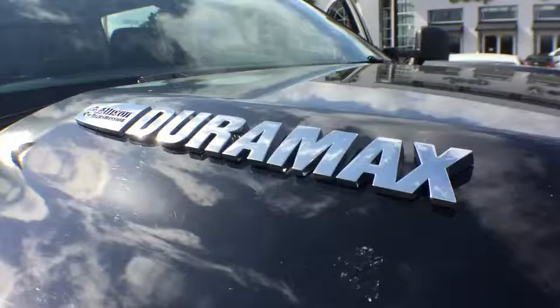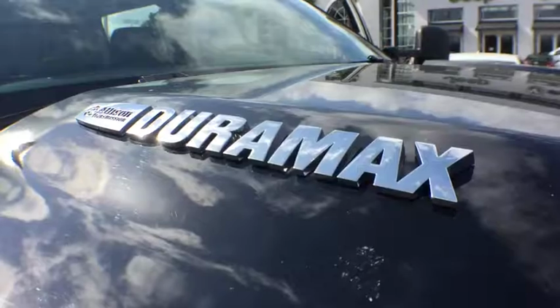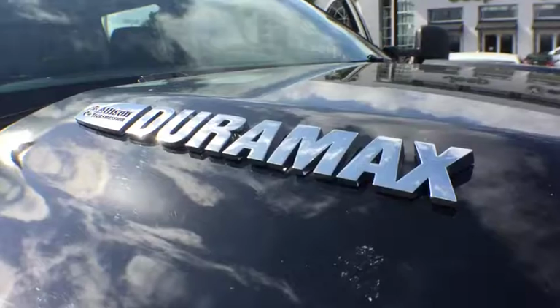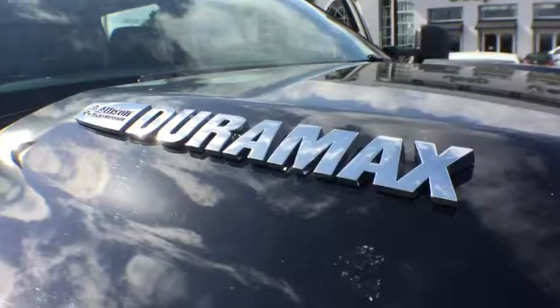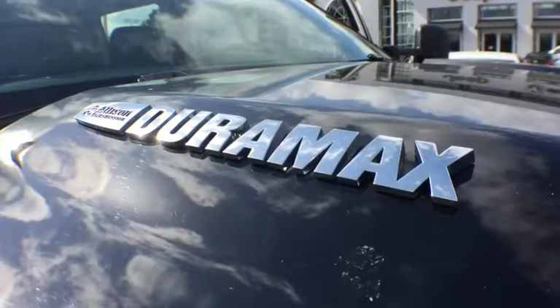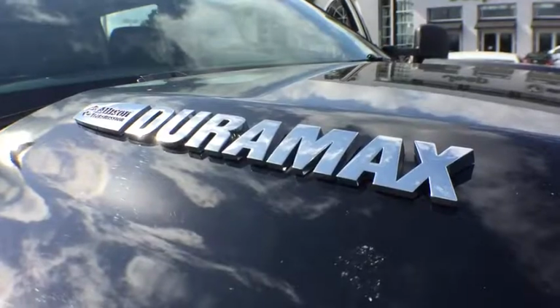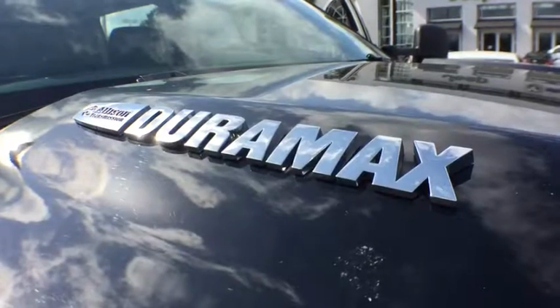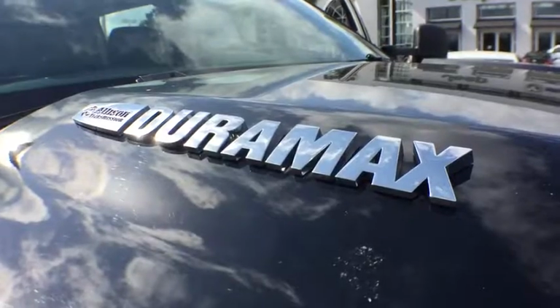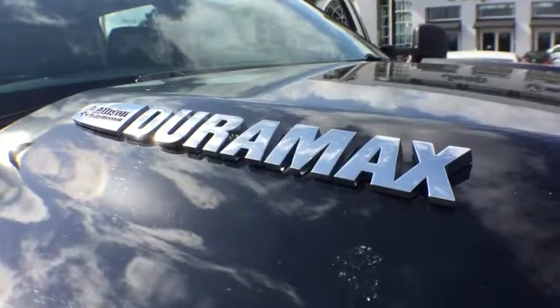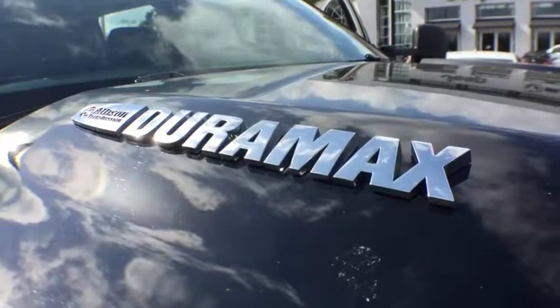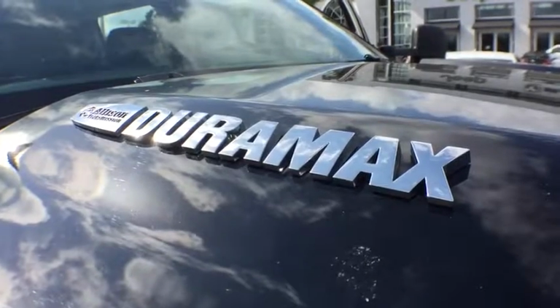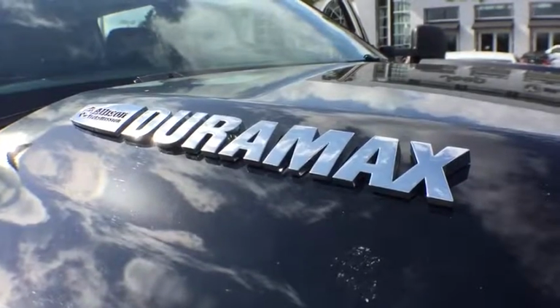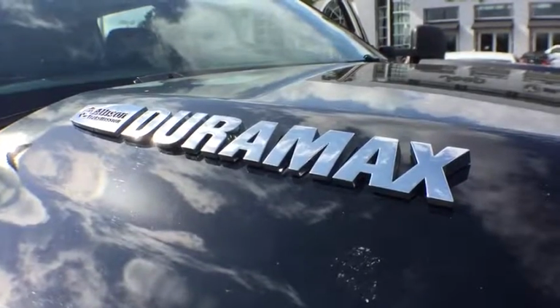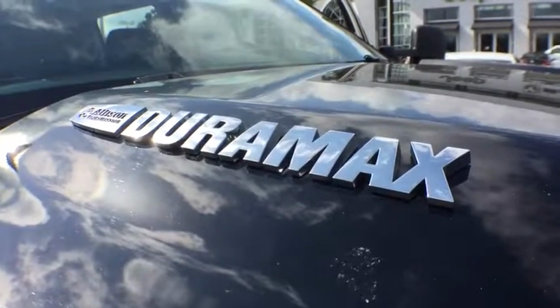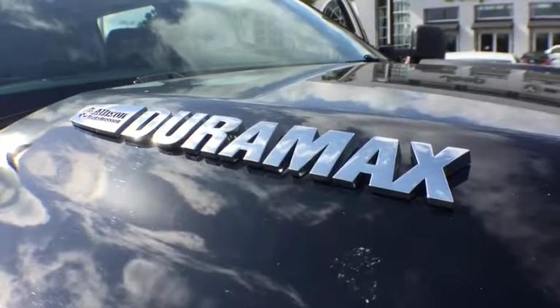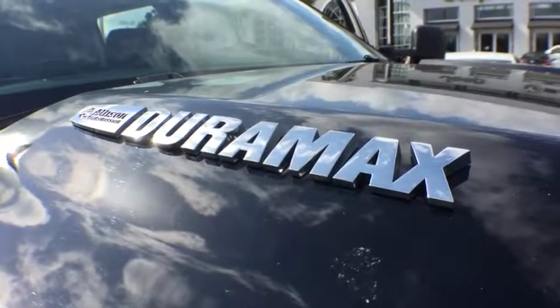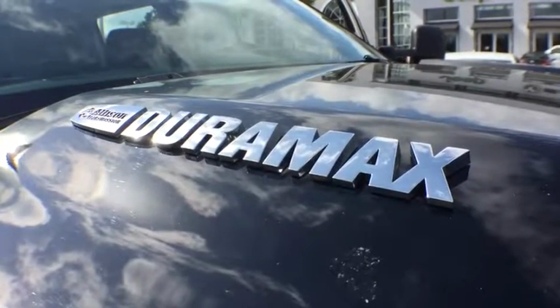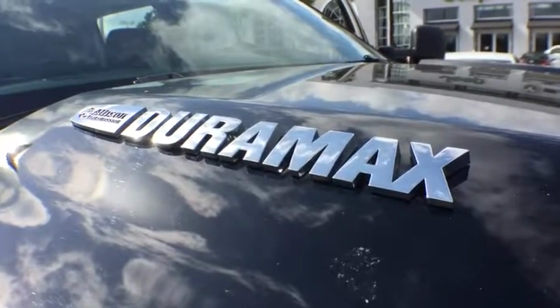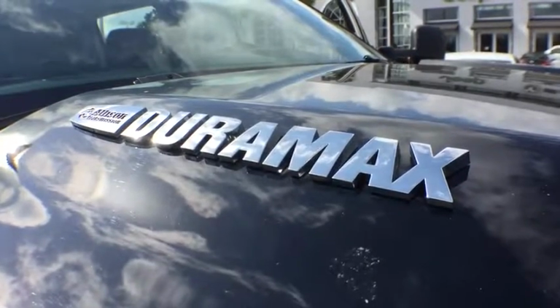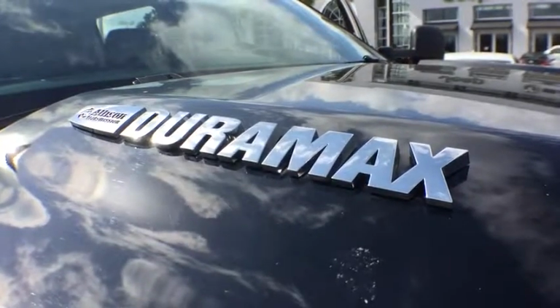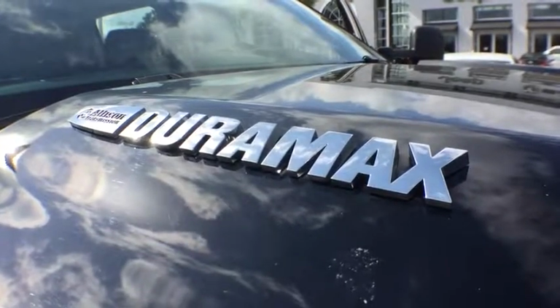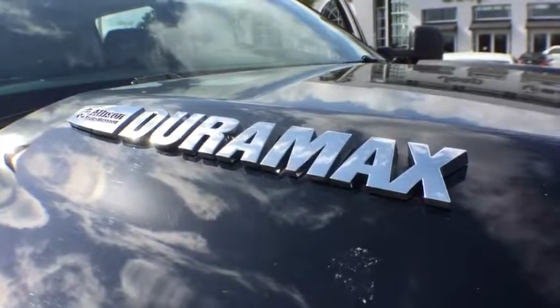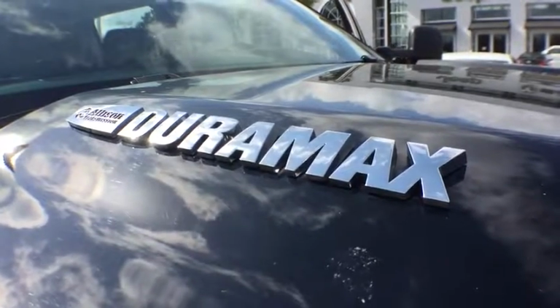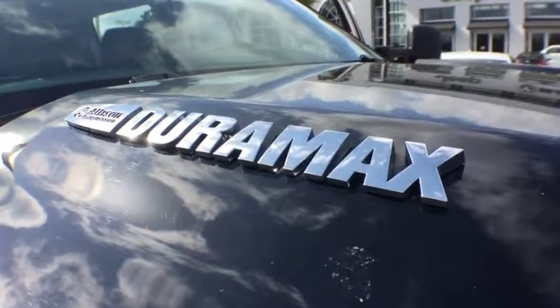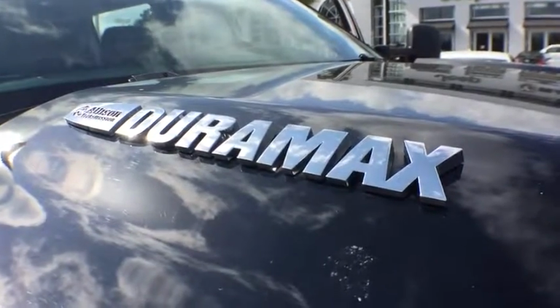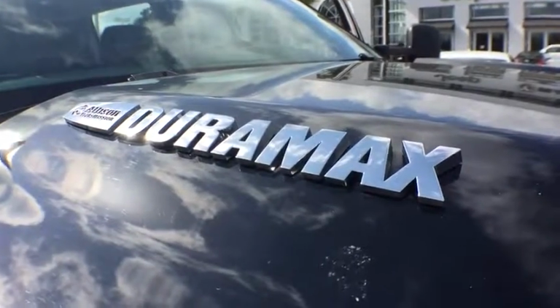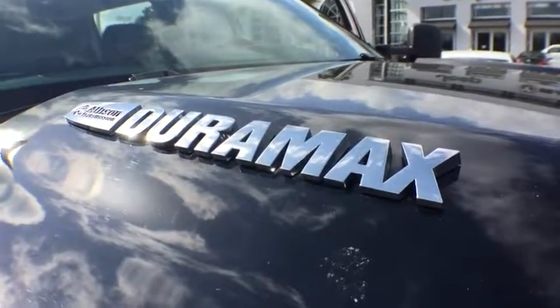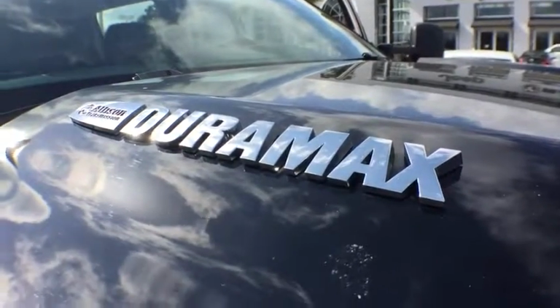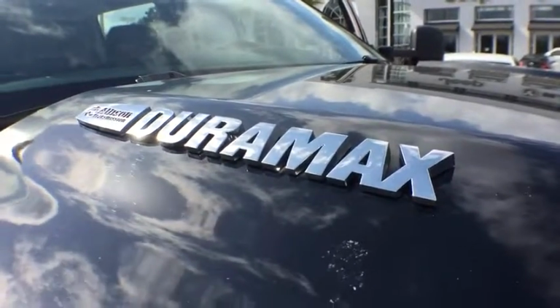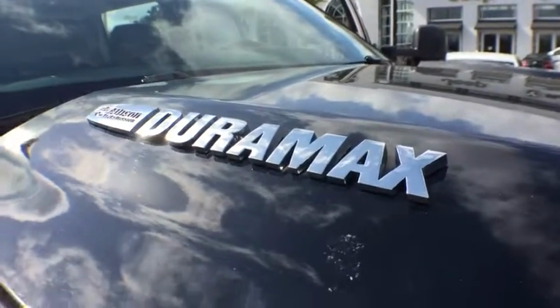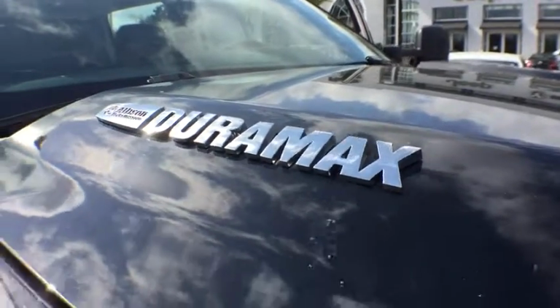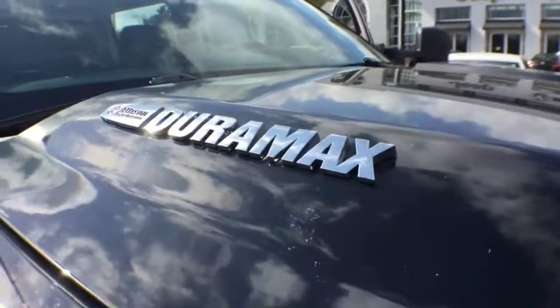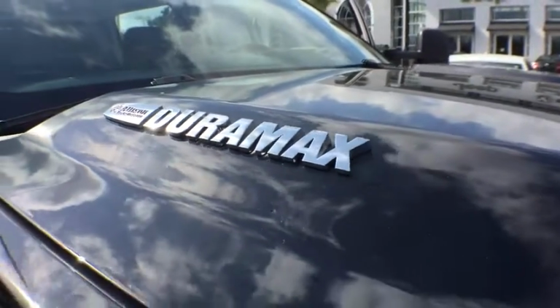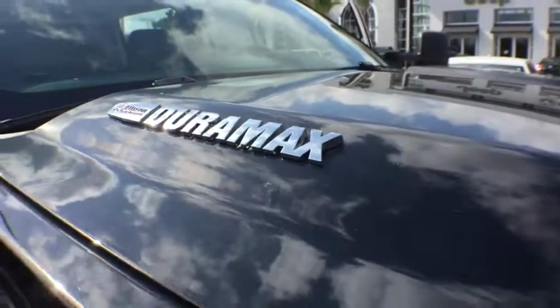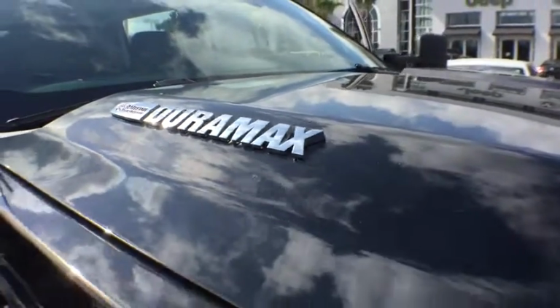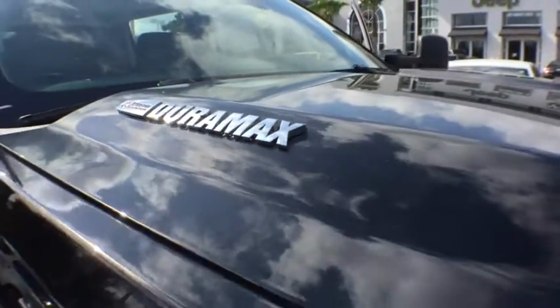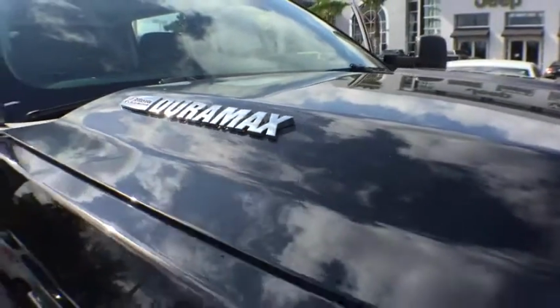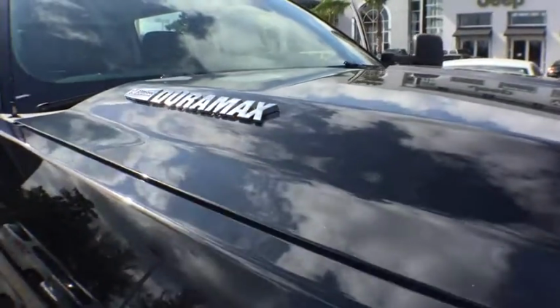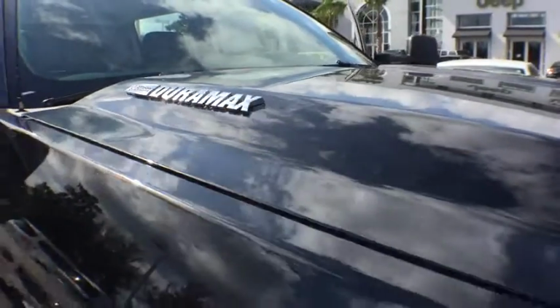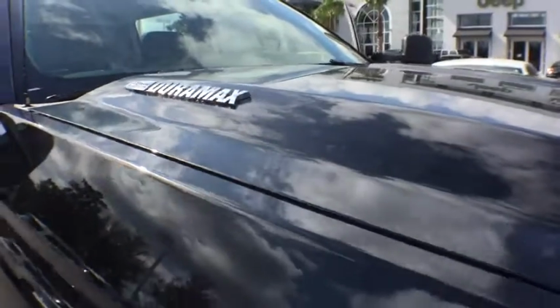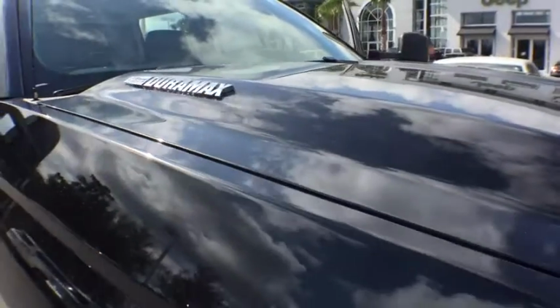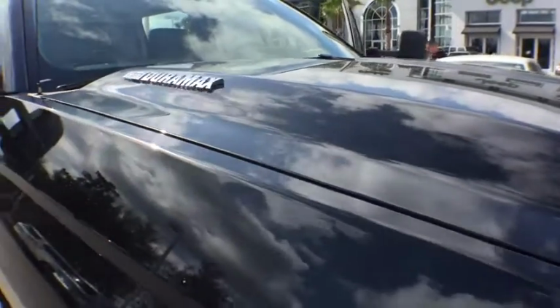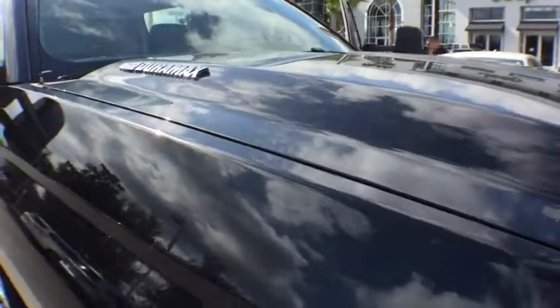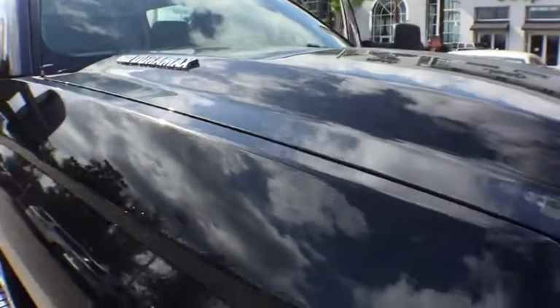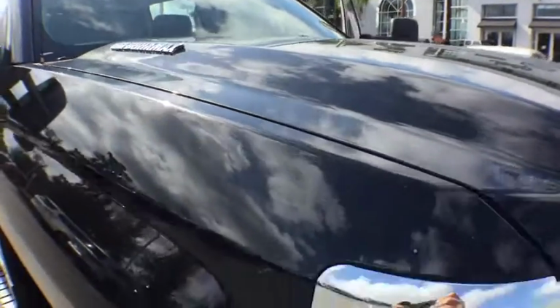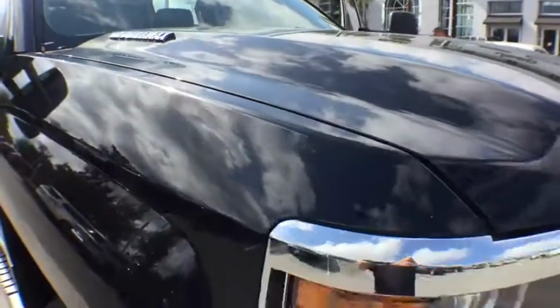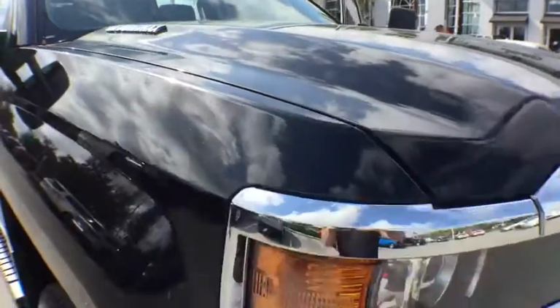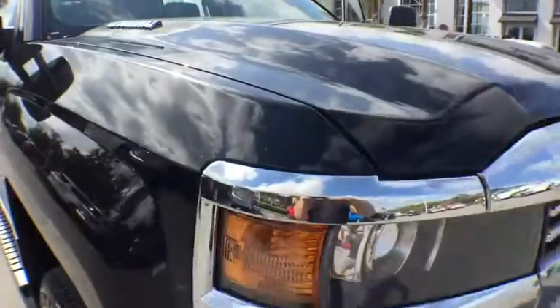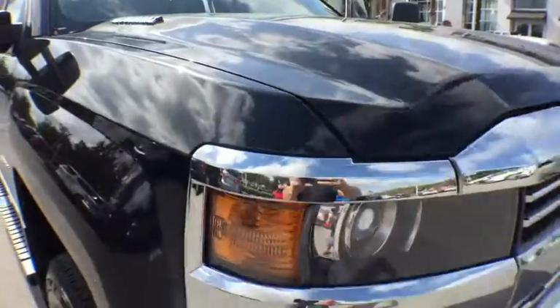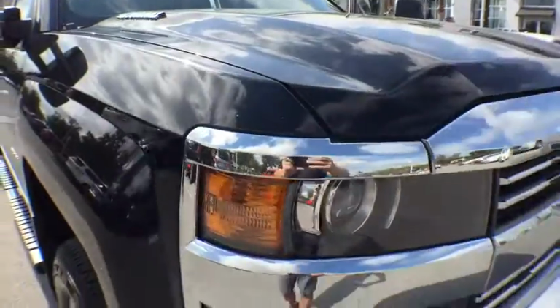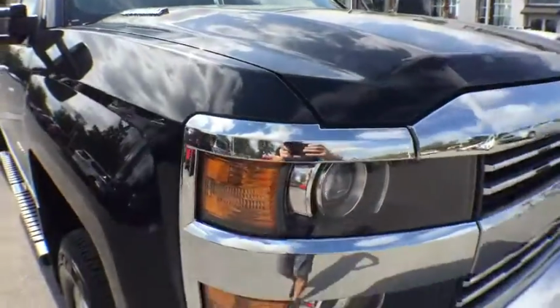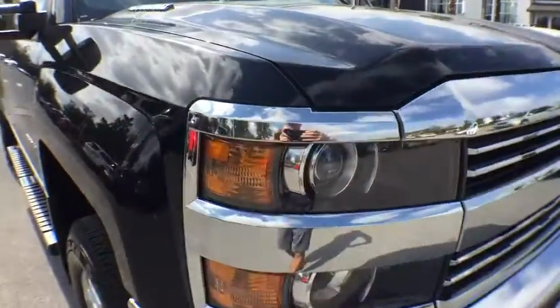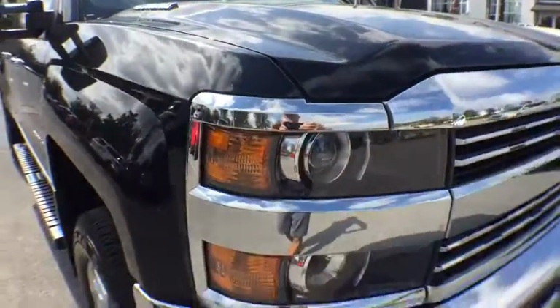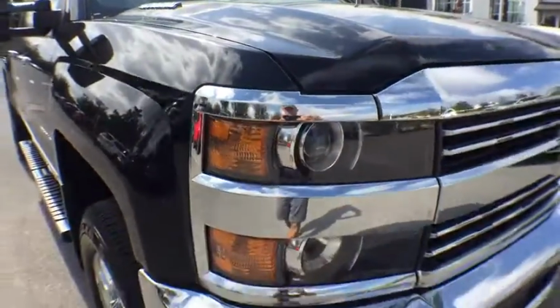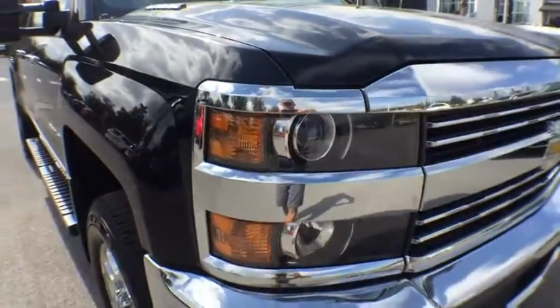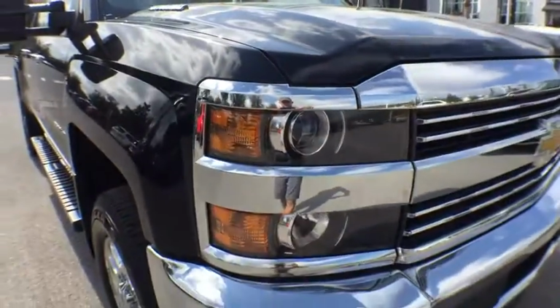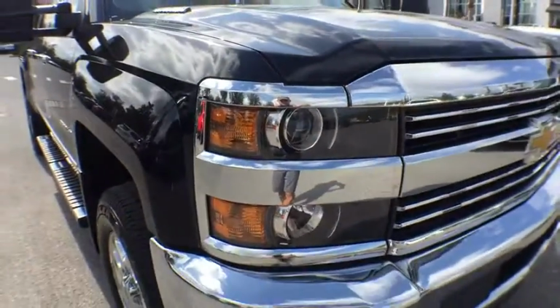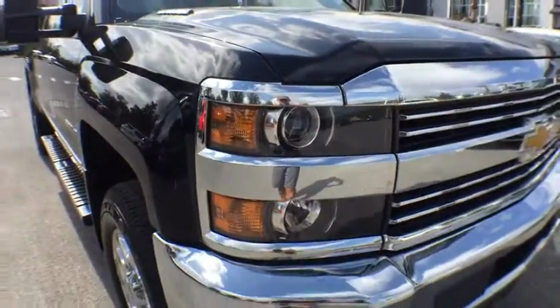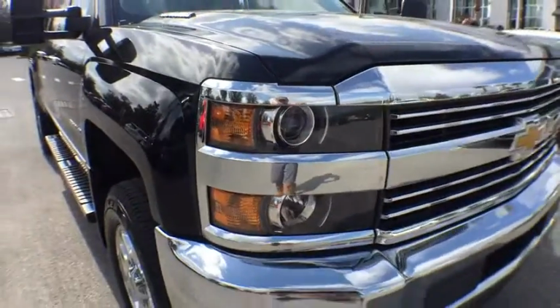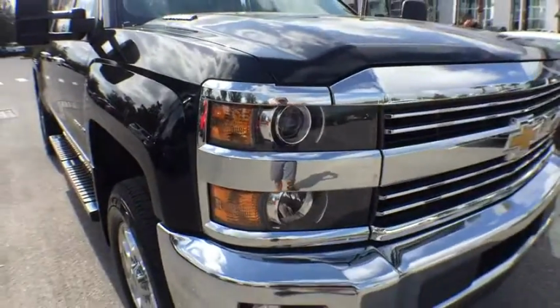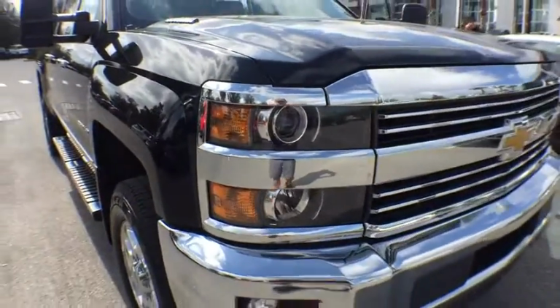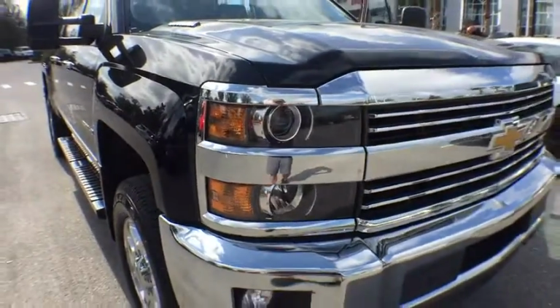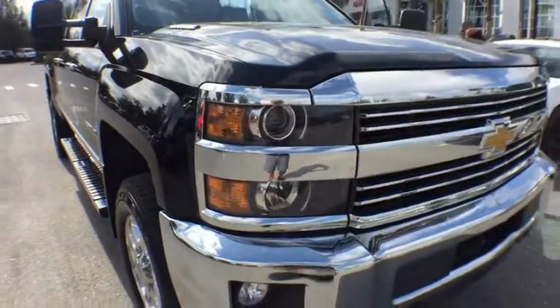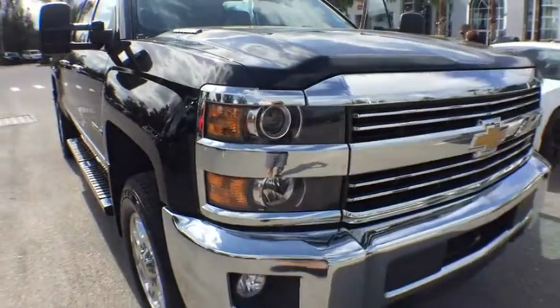The 2015 Chevrolet Silverado 3500 HD. Pros: everything. Cons: nothing.